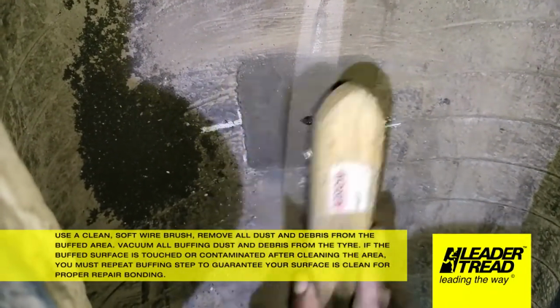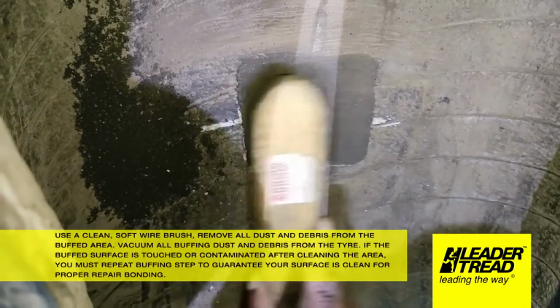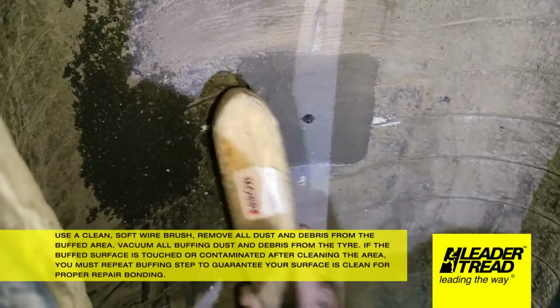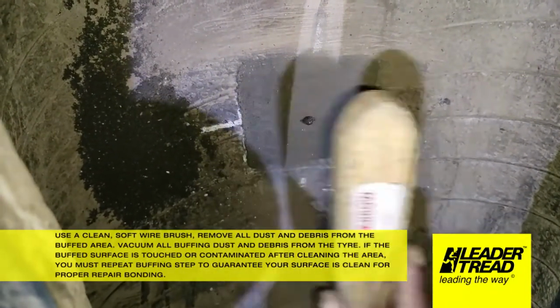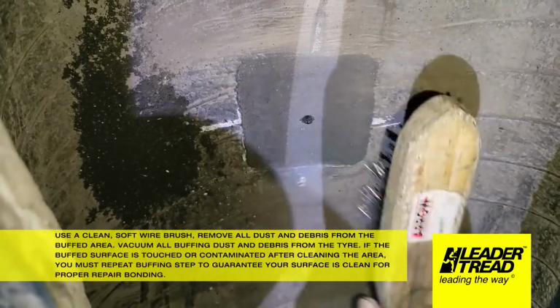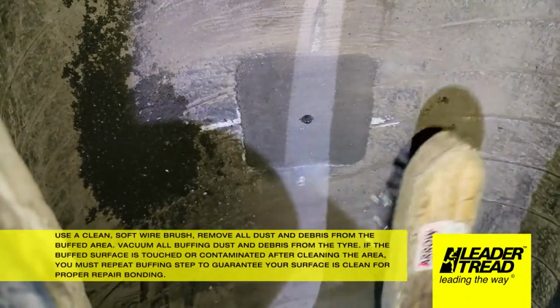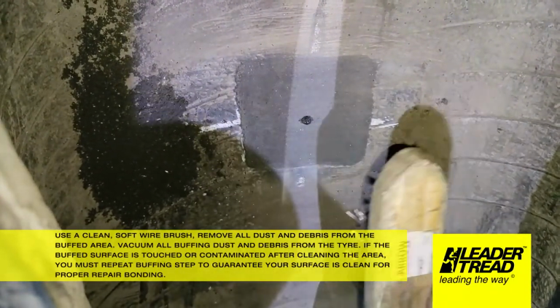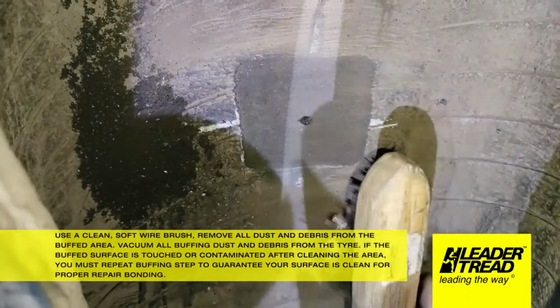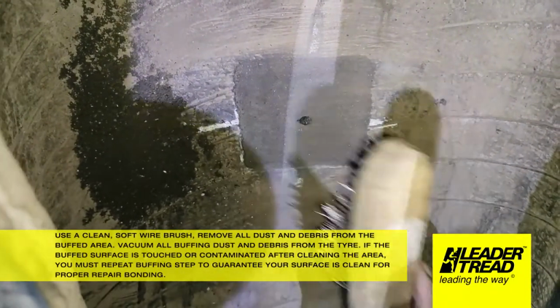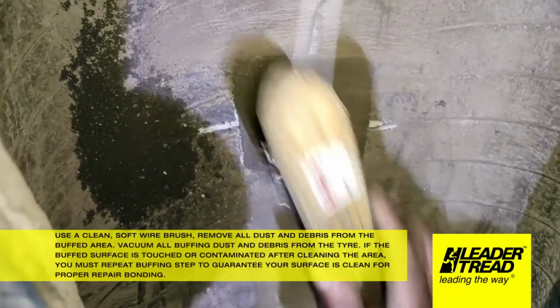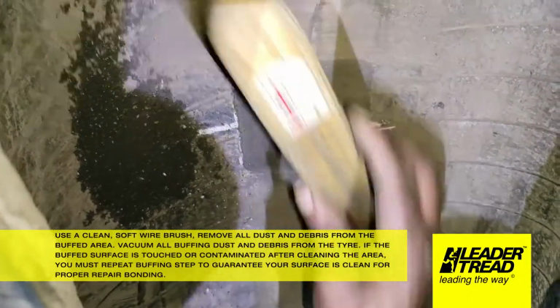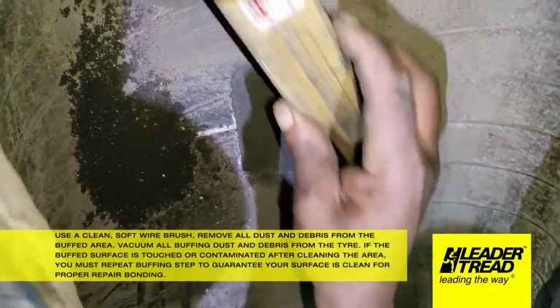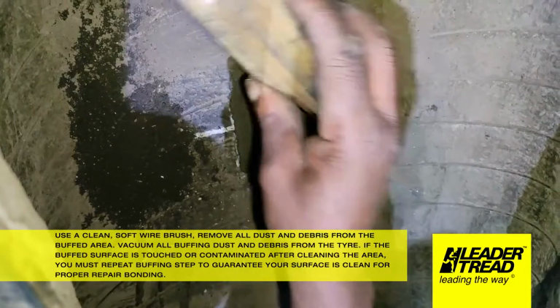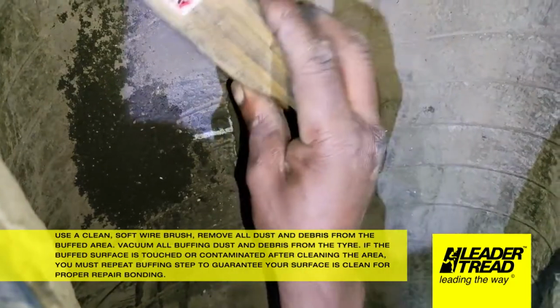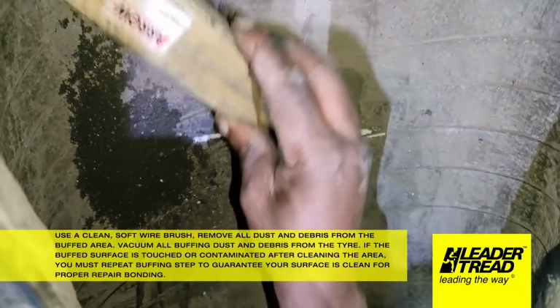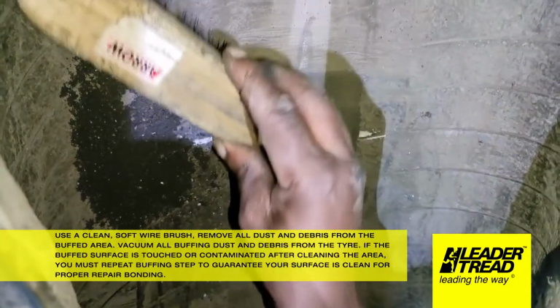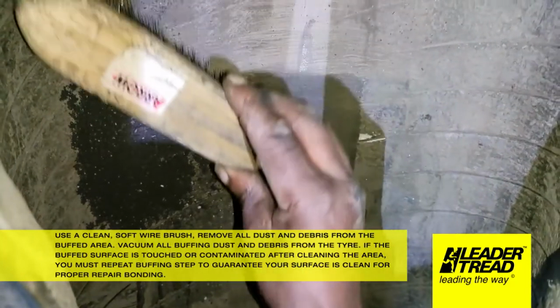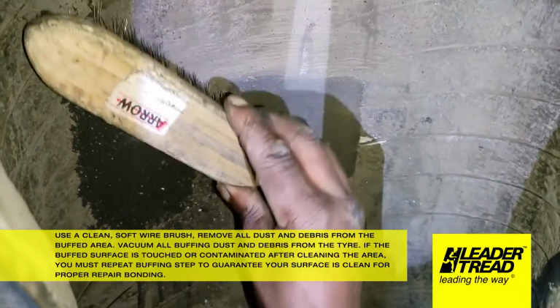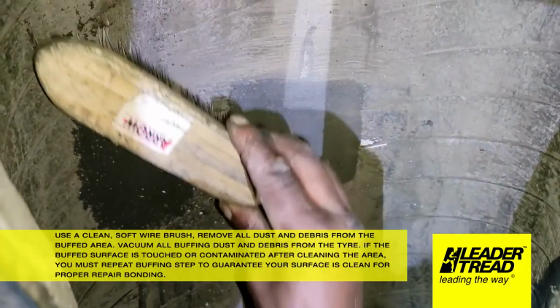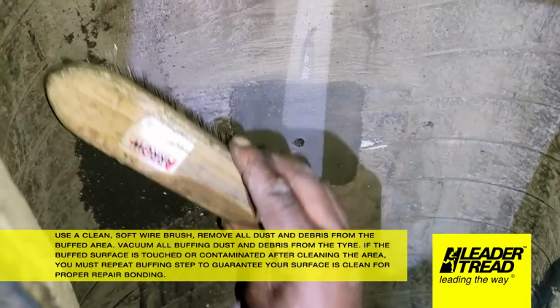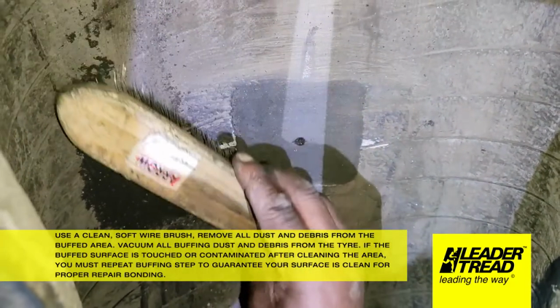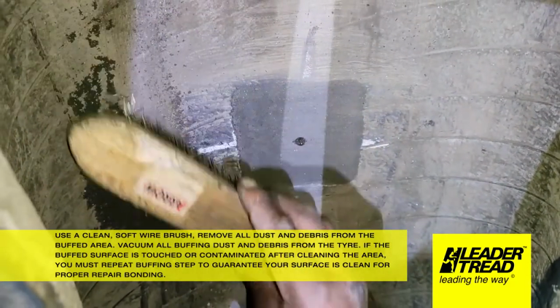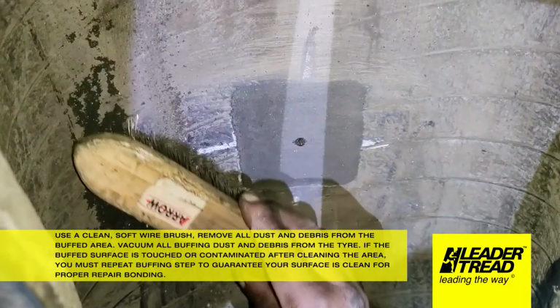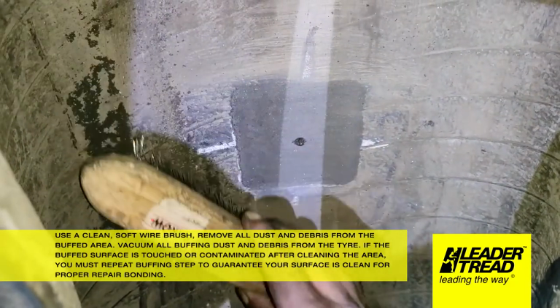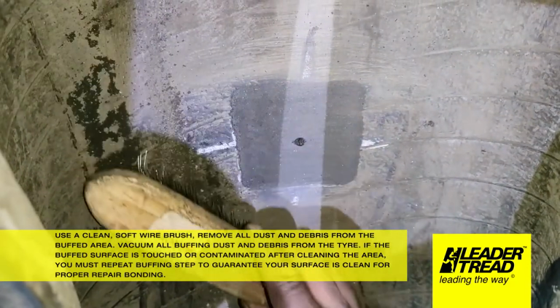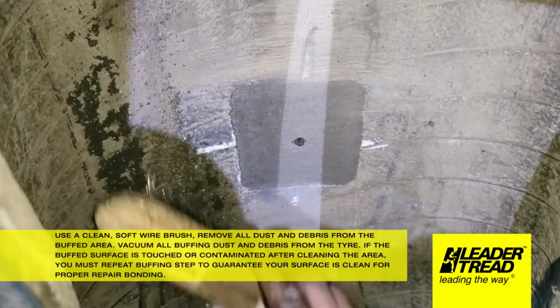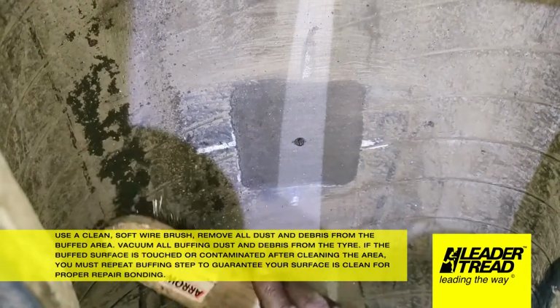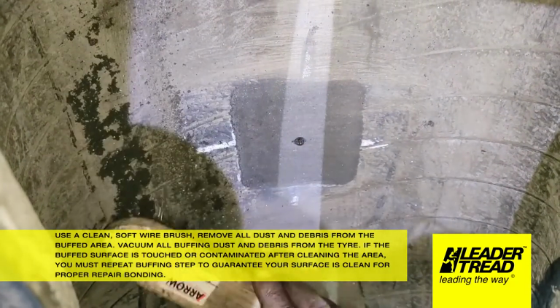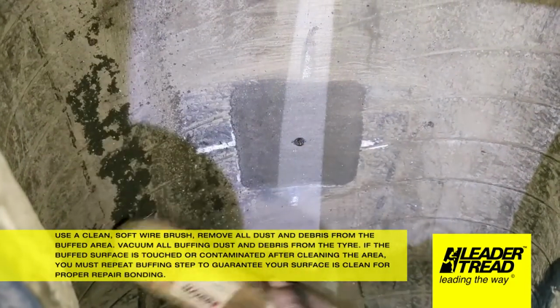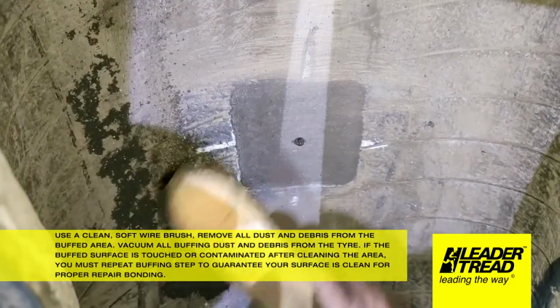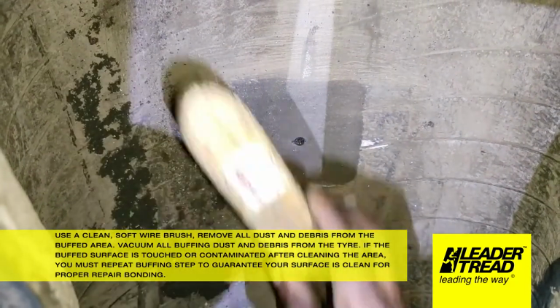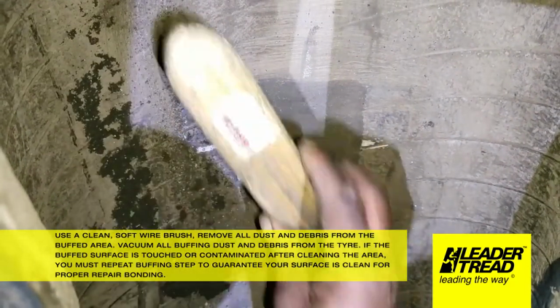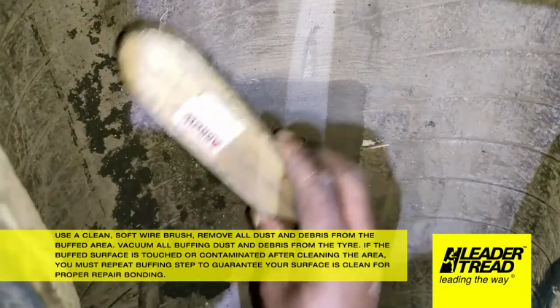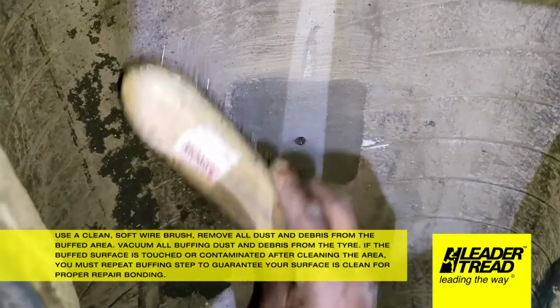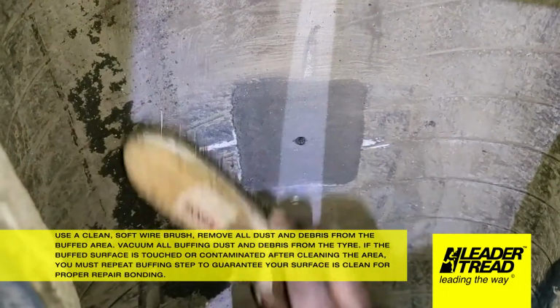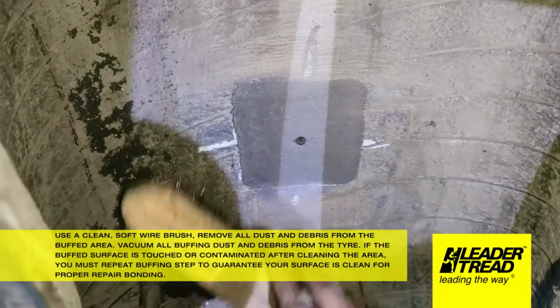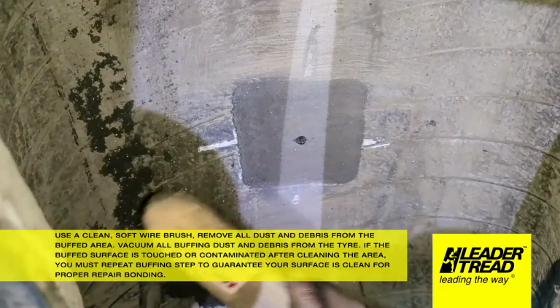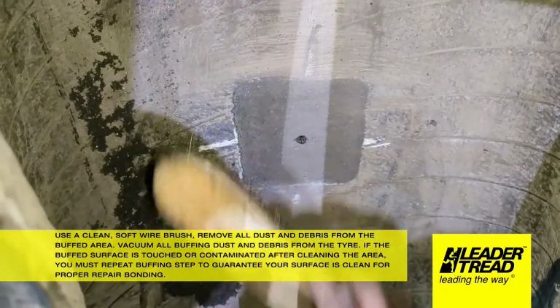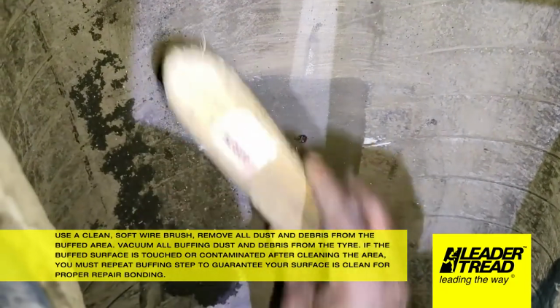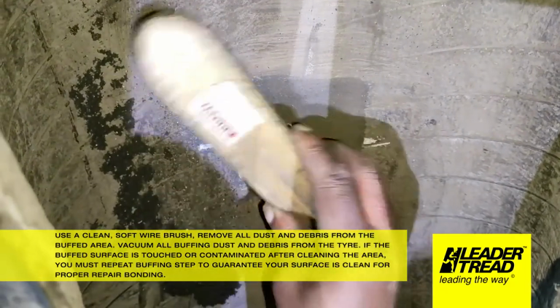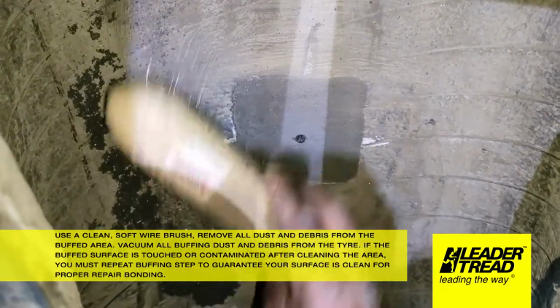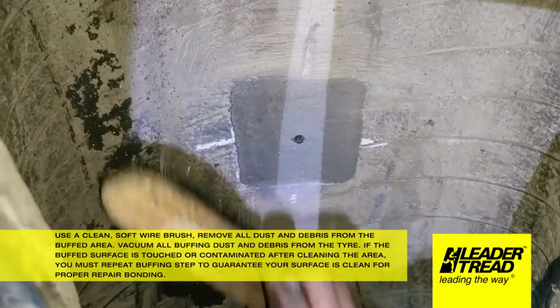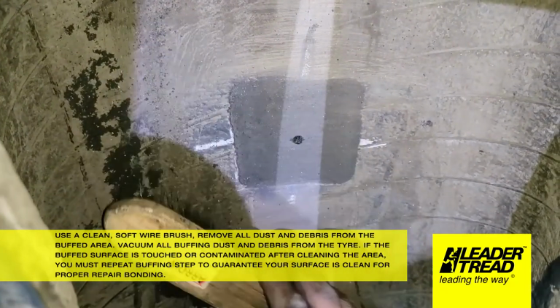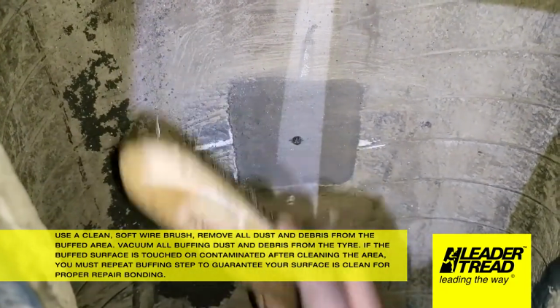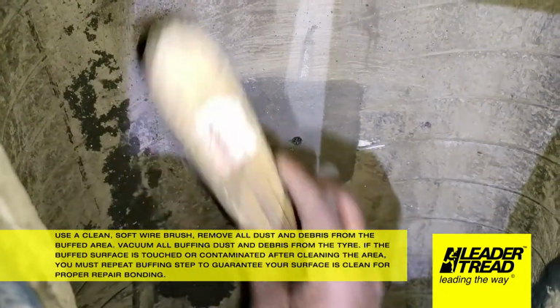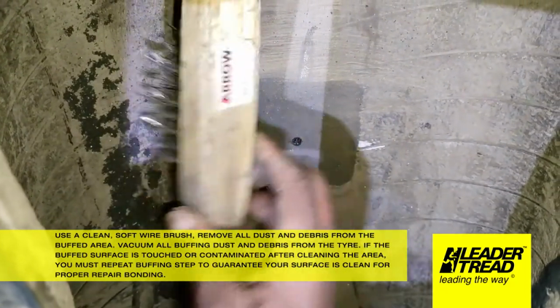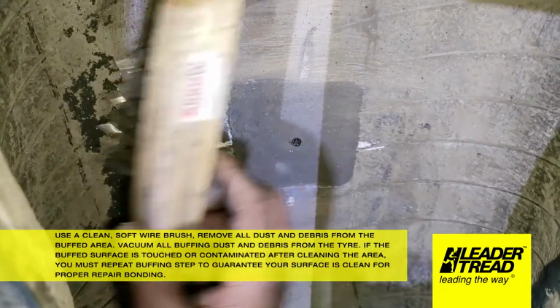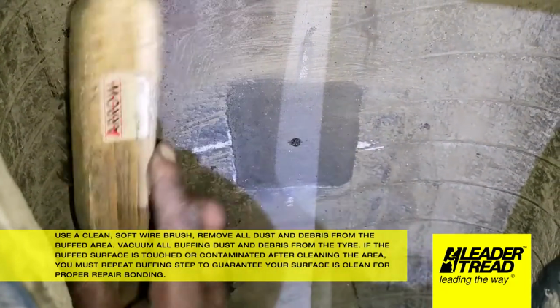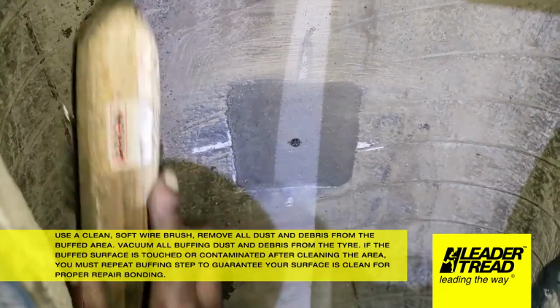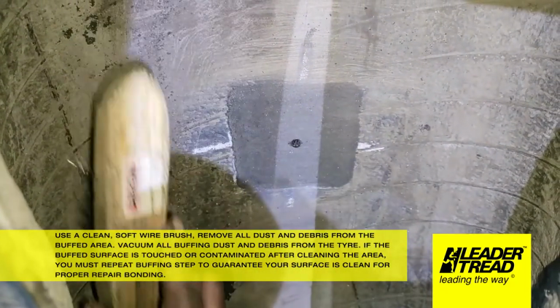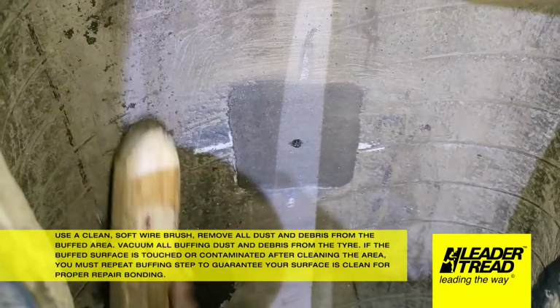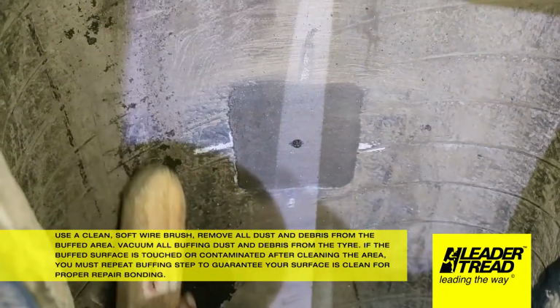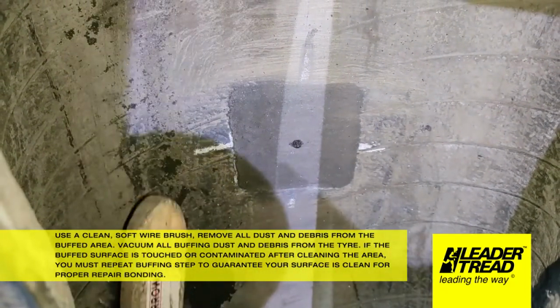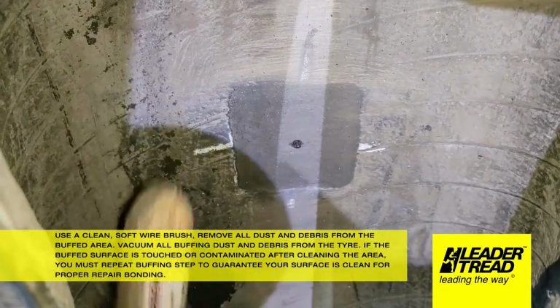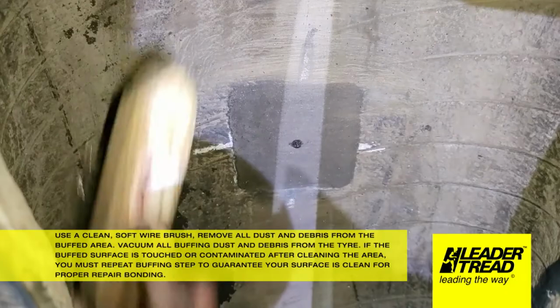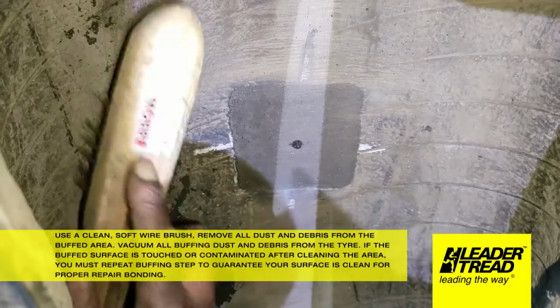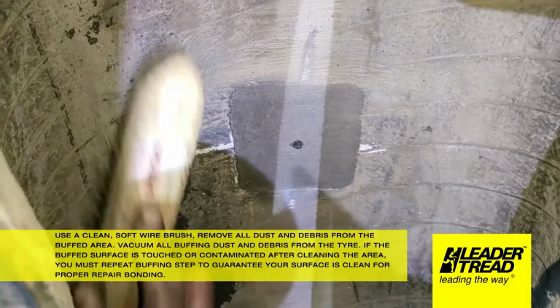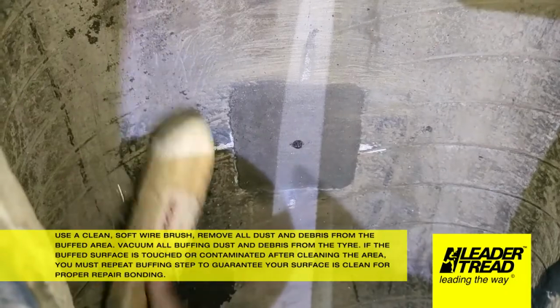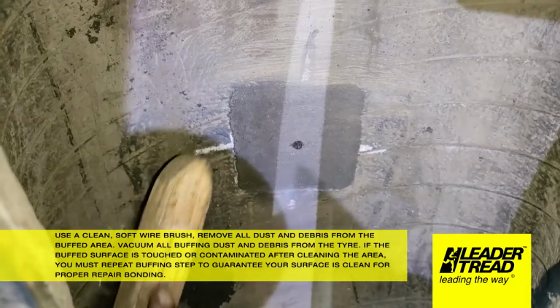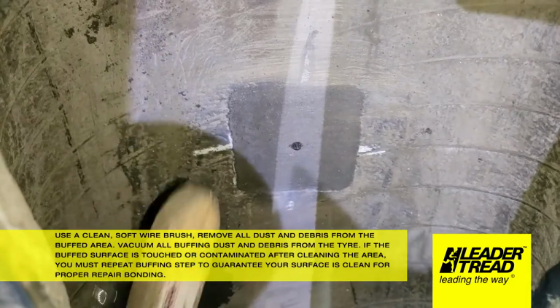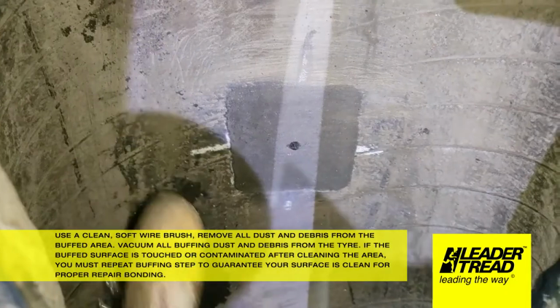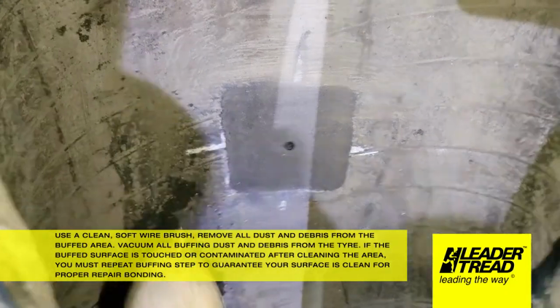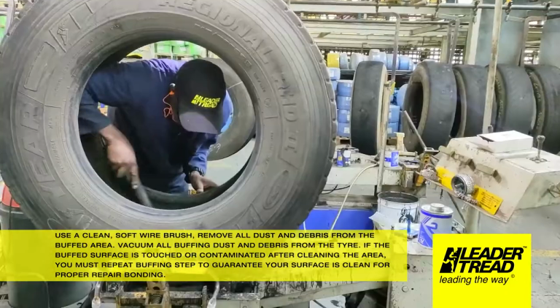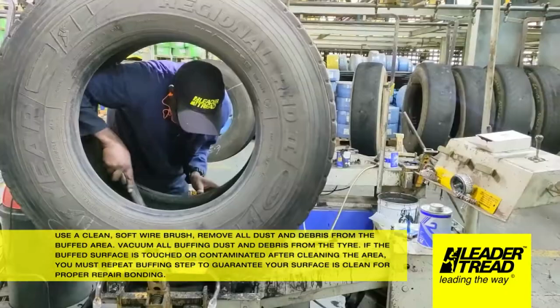If the buffed surface is touched or contaminated after cleaning the area, you must repeat the buffing step to guarantee your surface is clean for proper repair bonding.